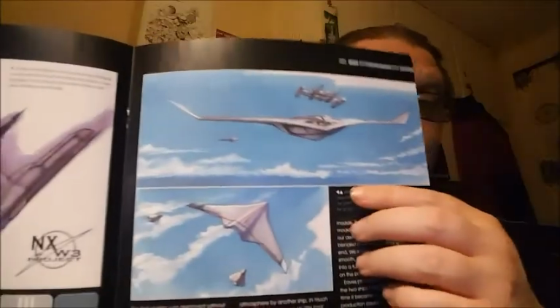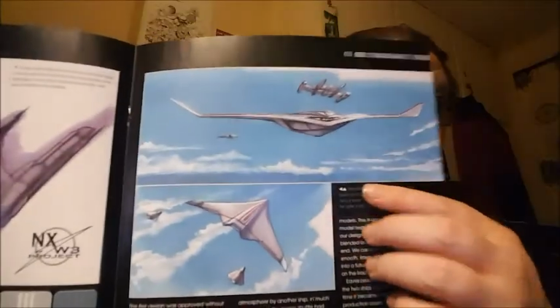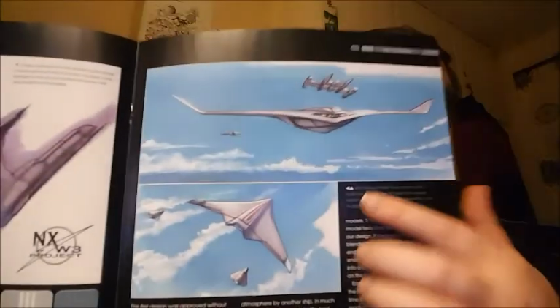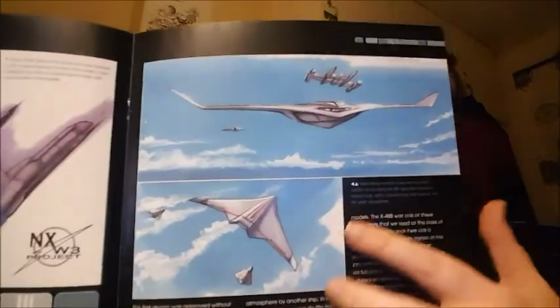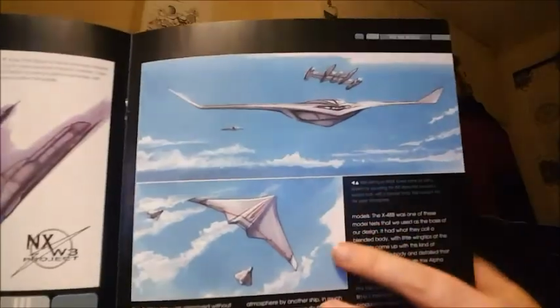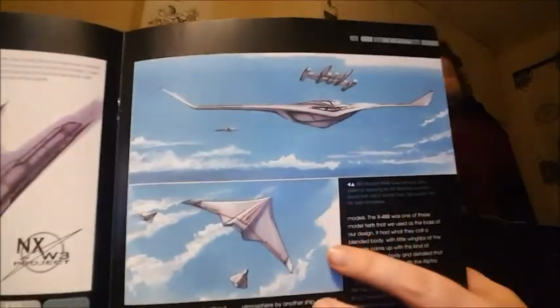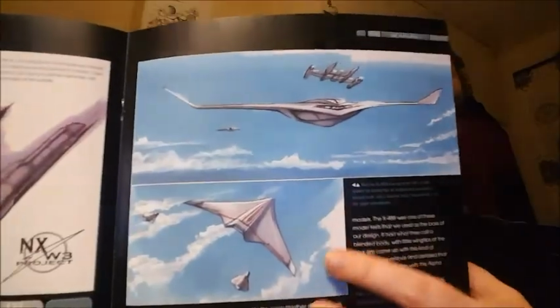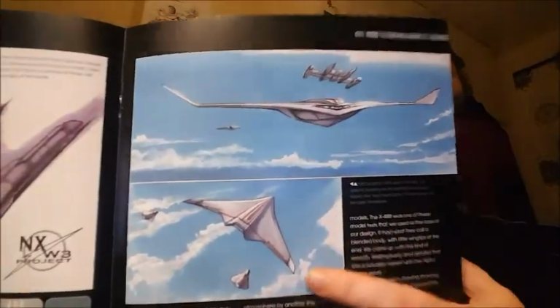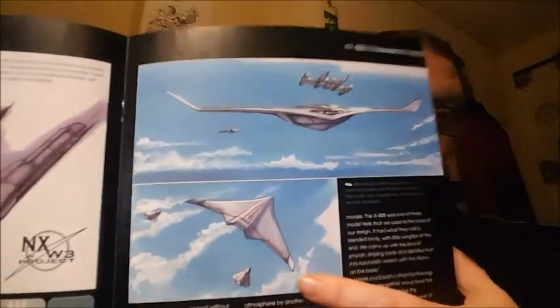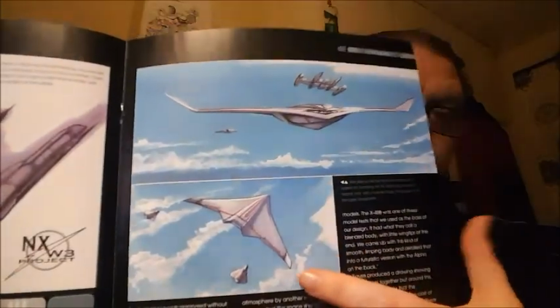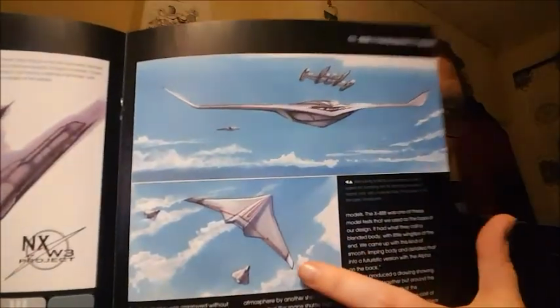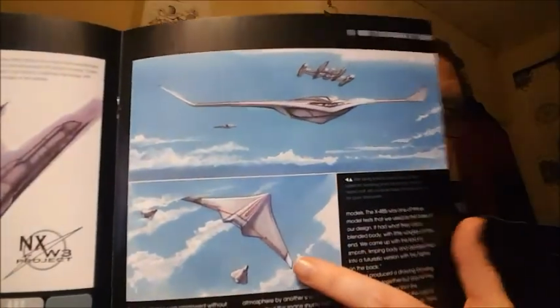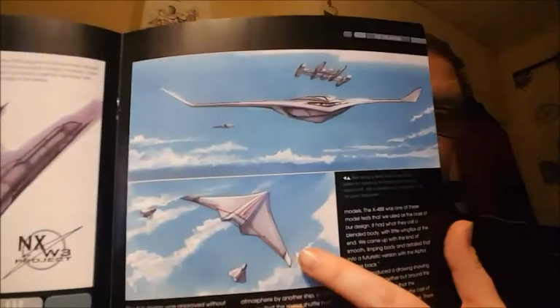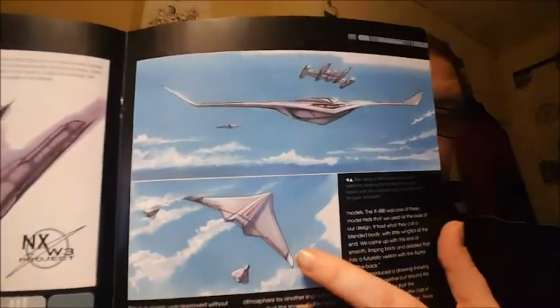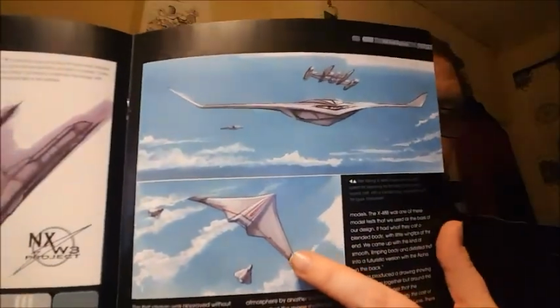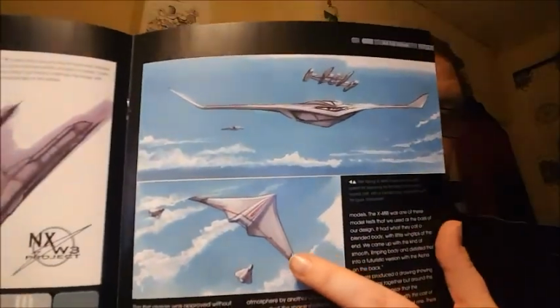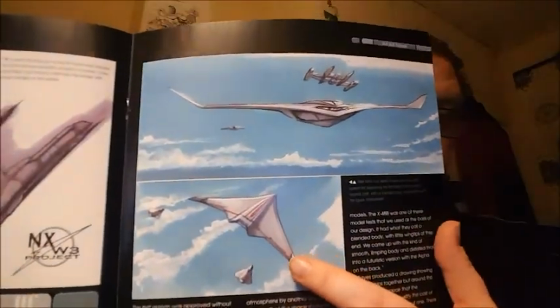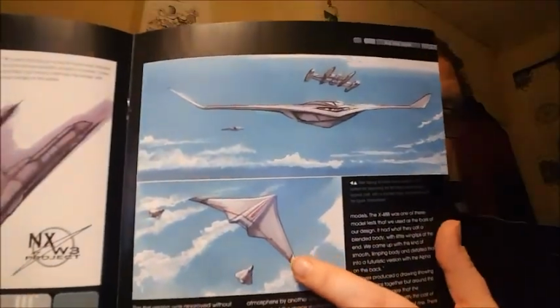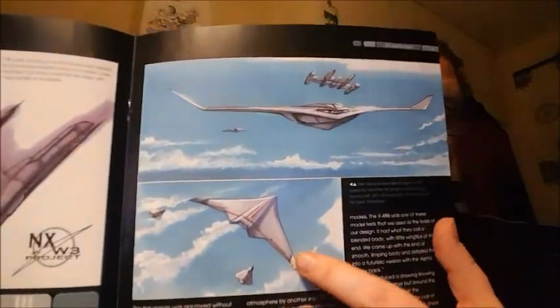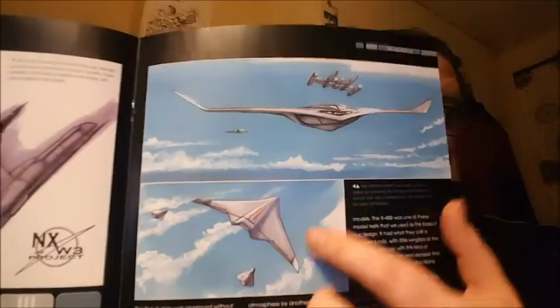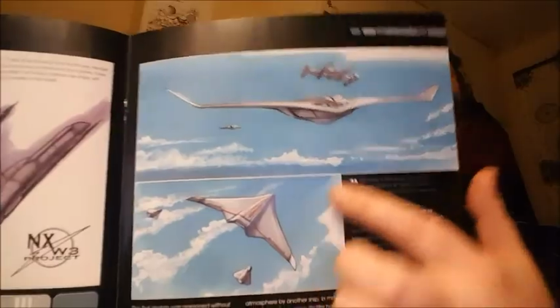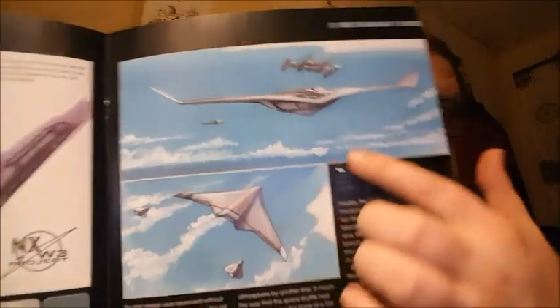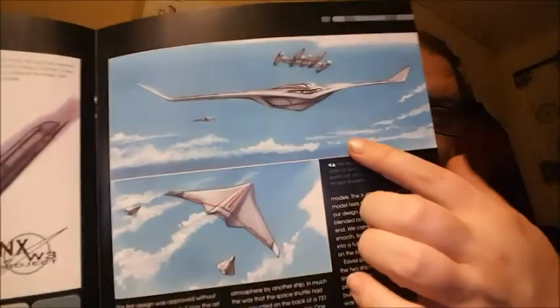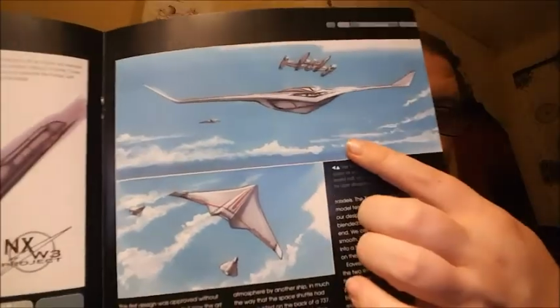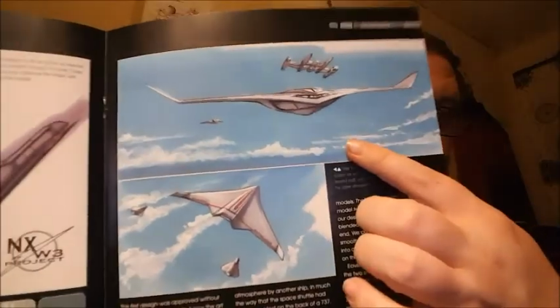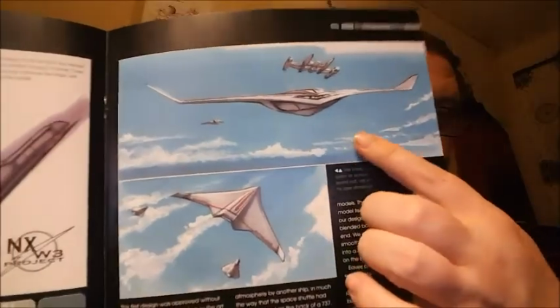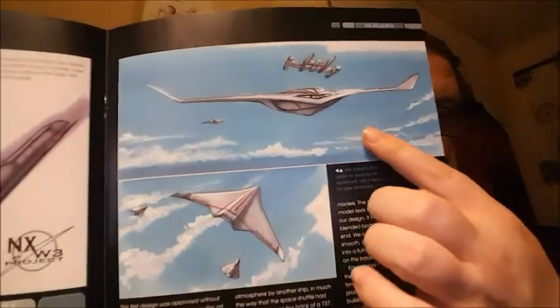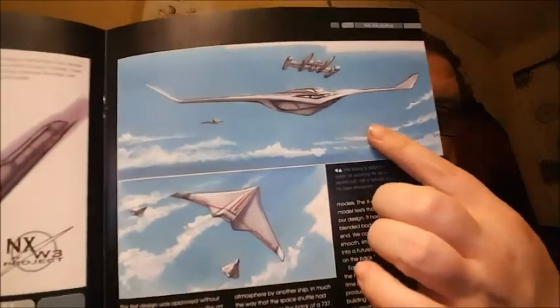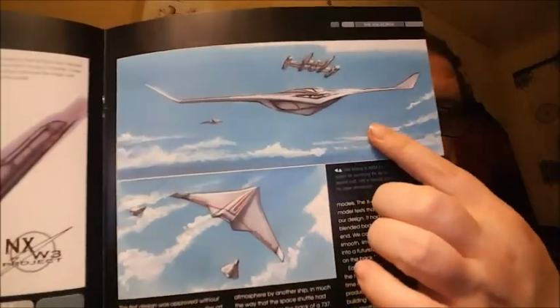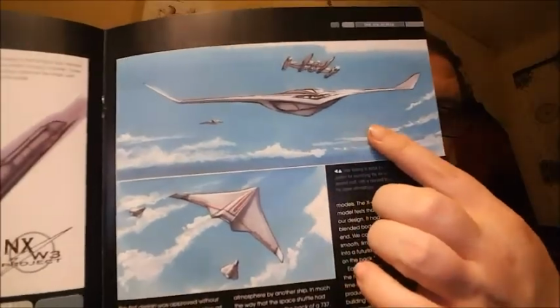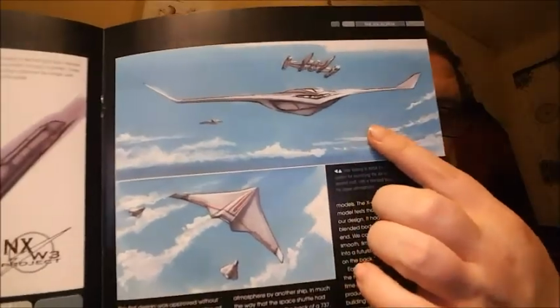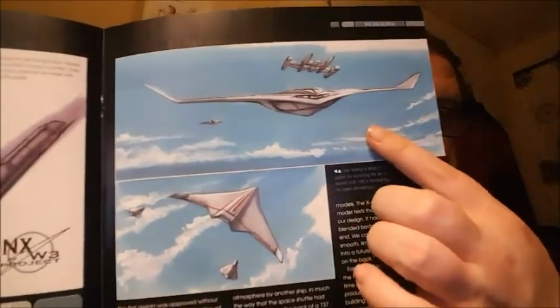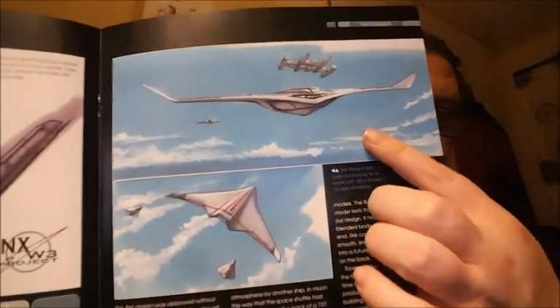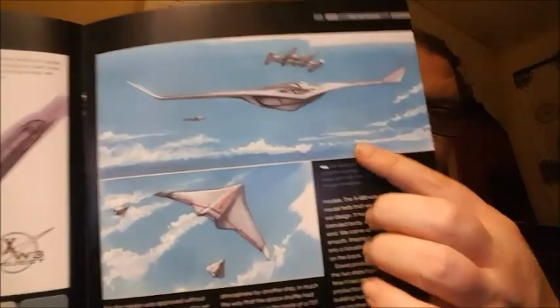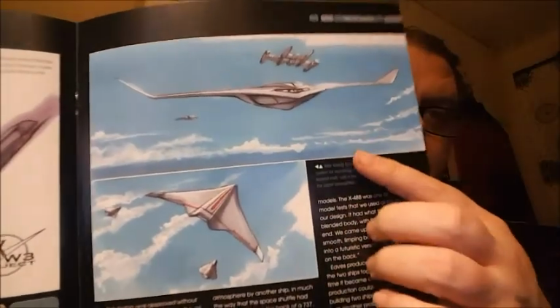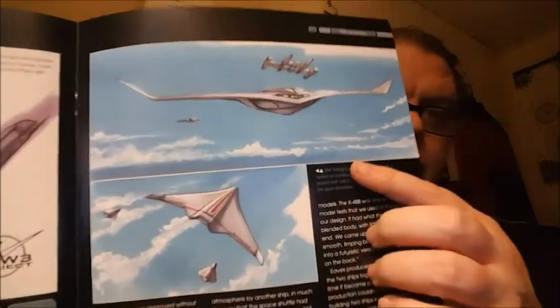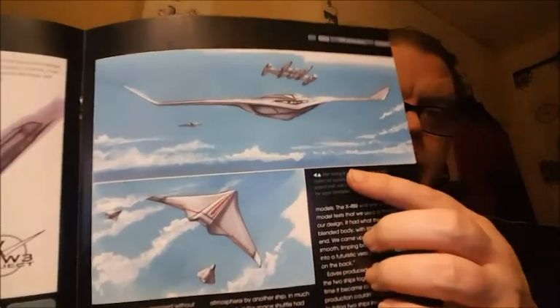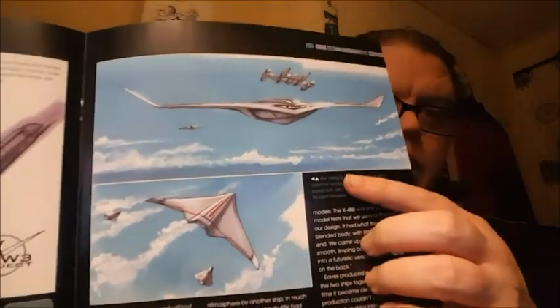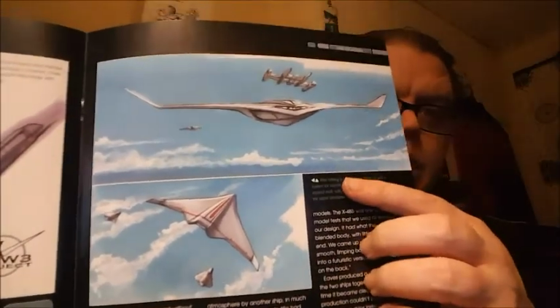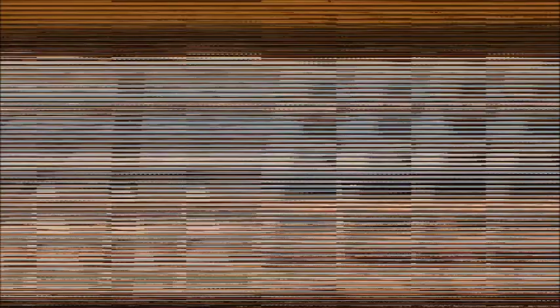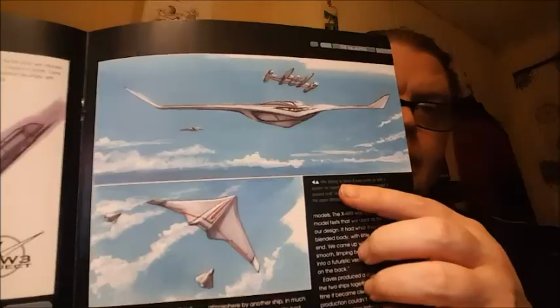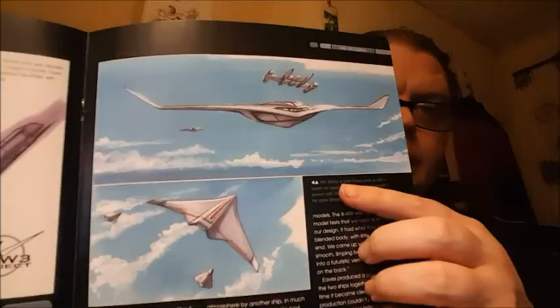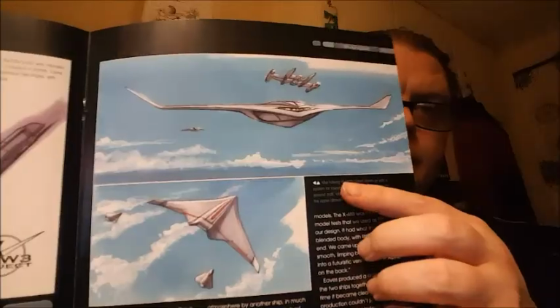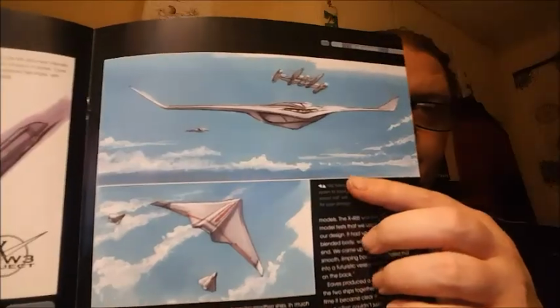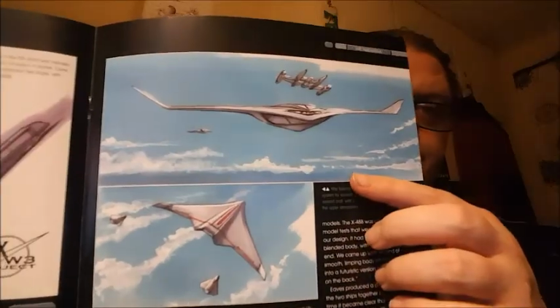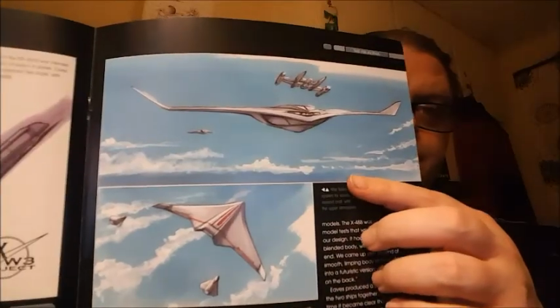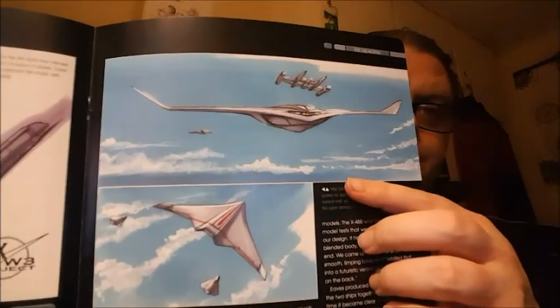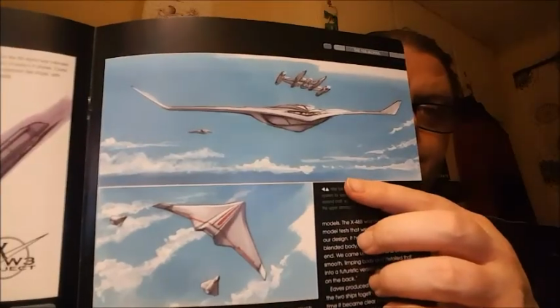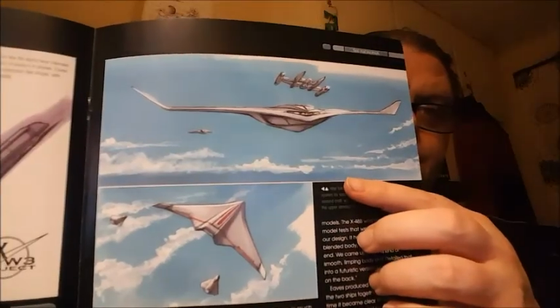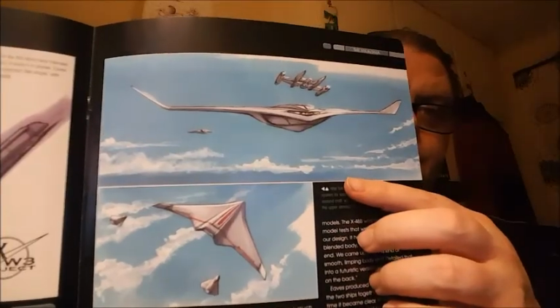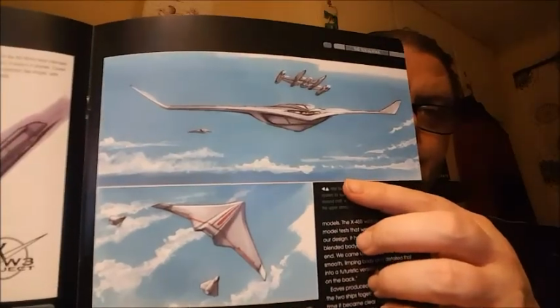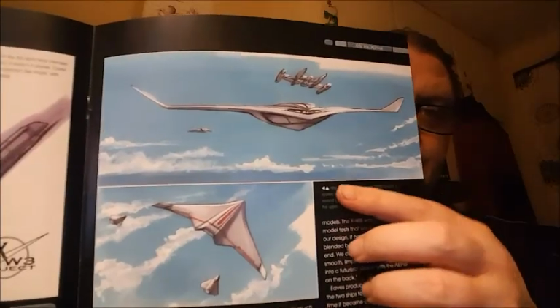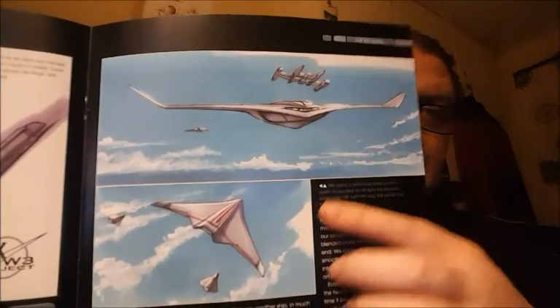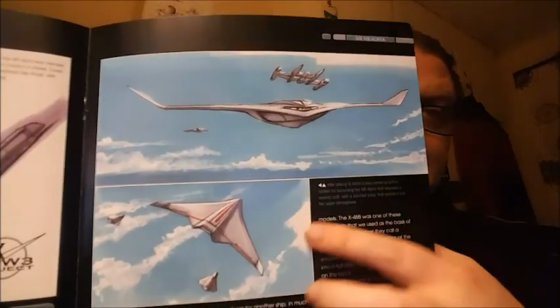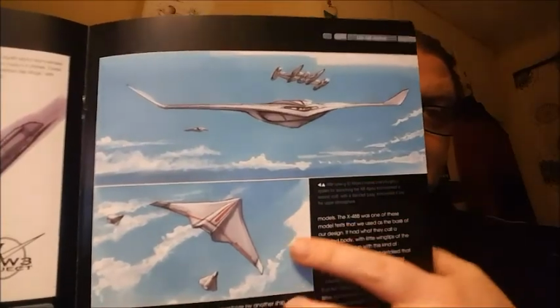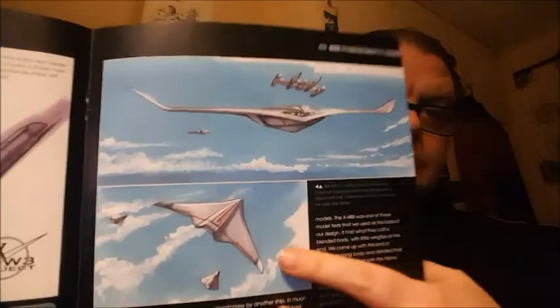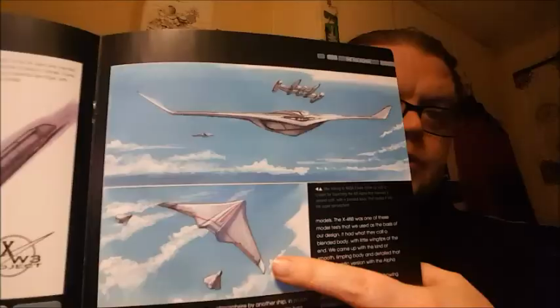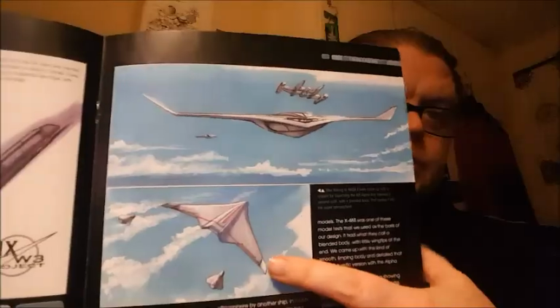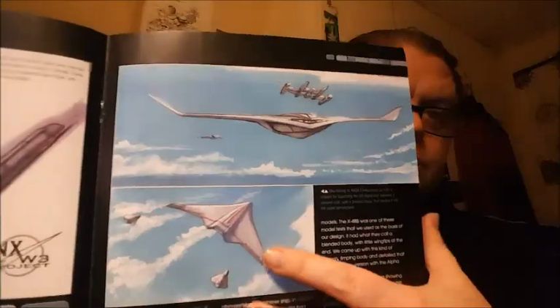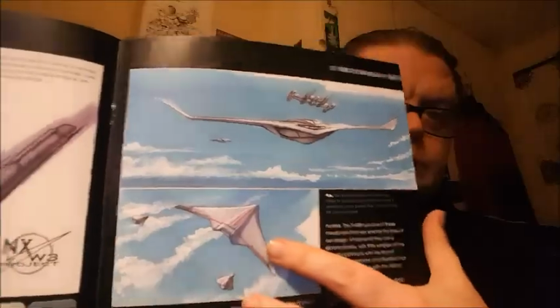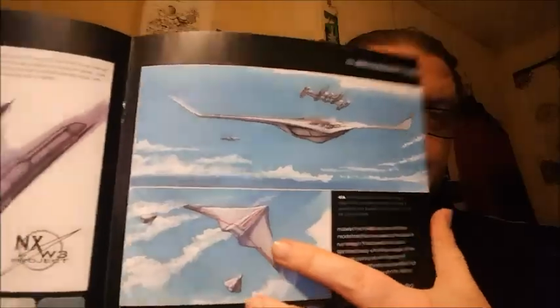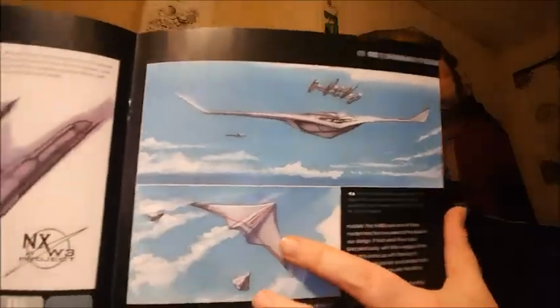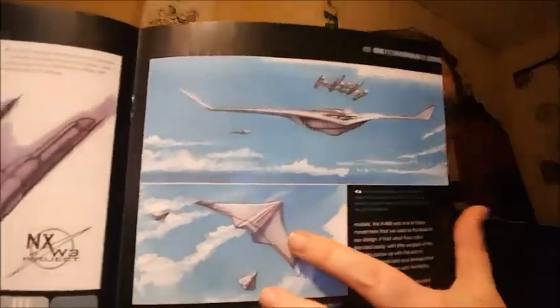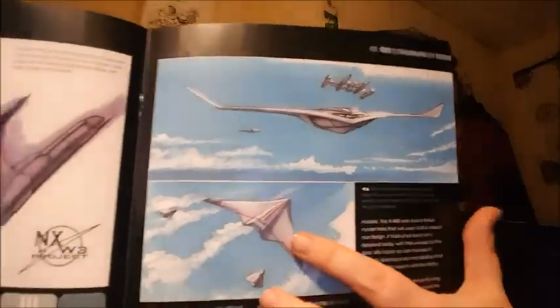Another design looks more like an aircraft than anything else — again, it's a cool design.